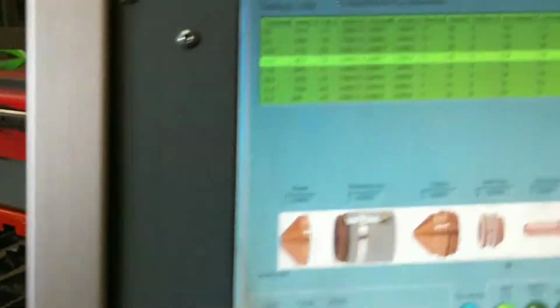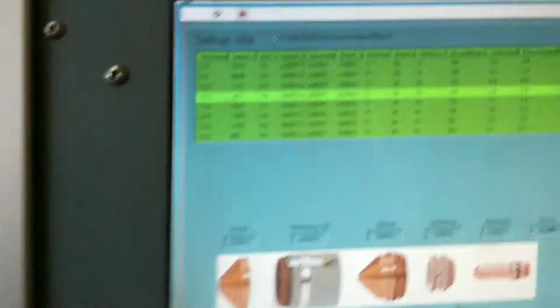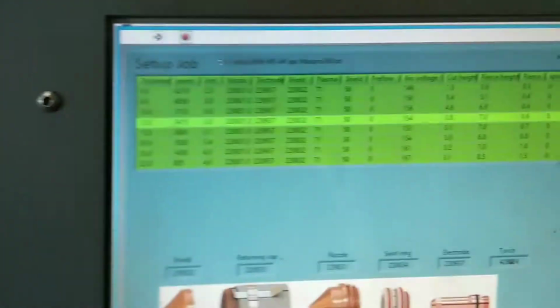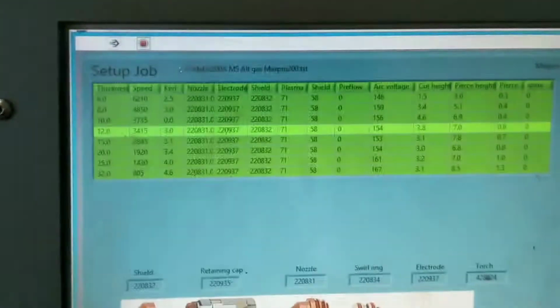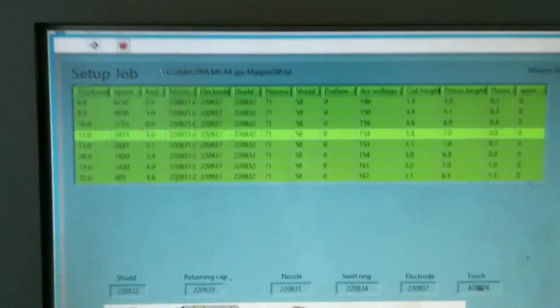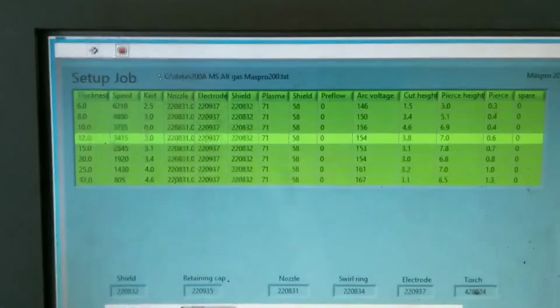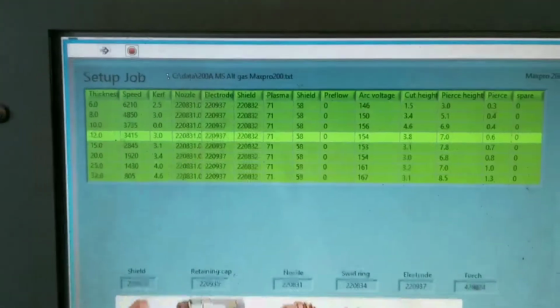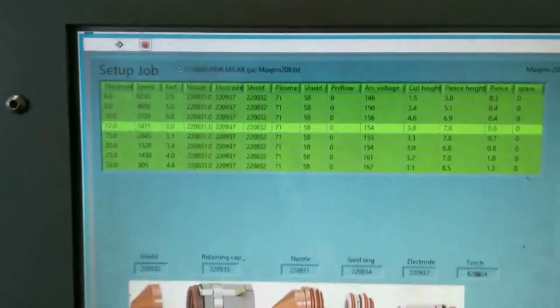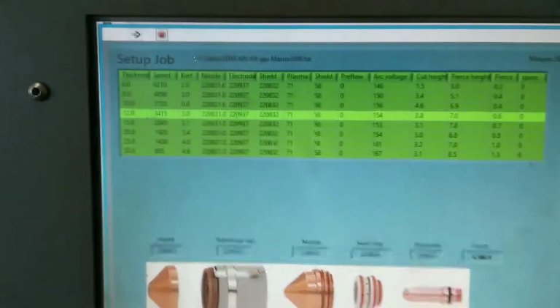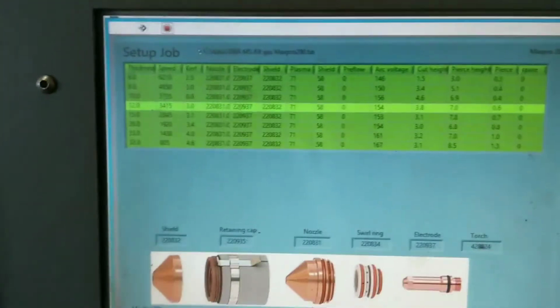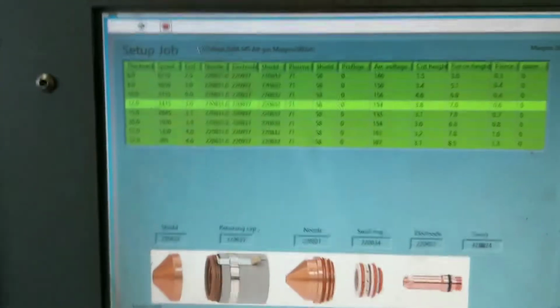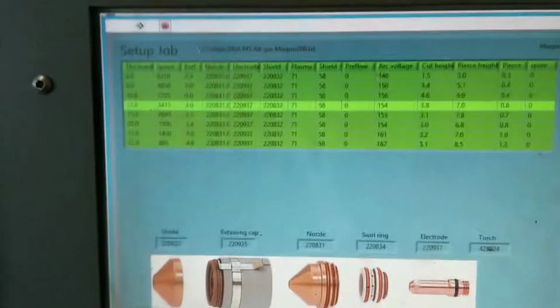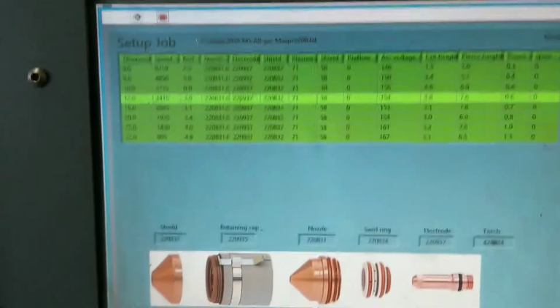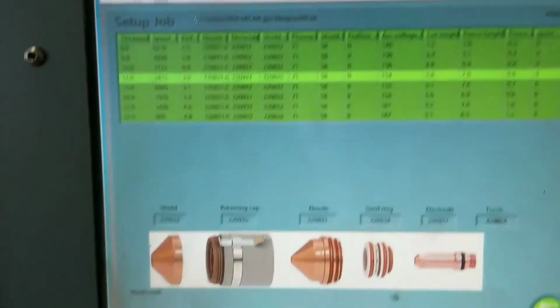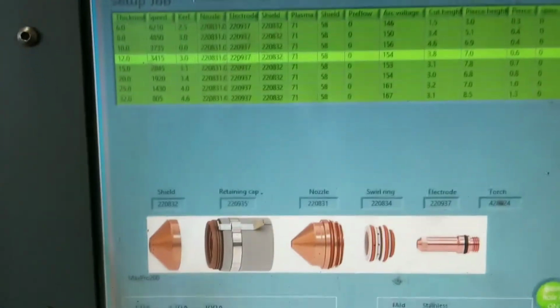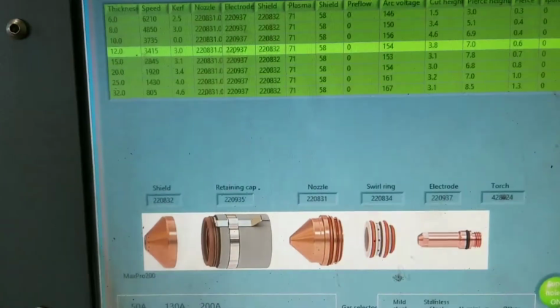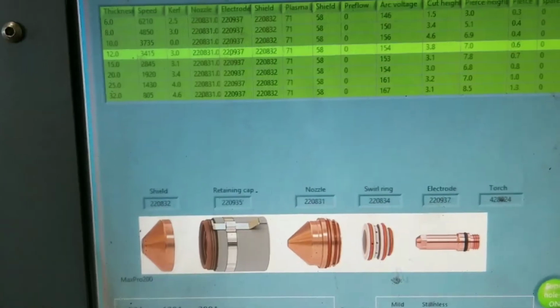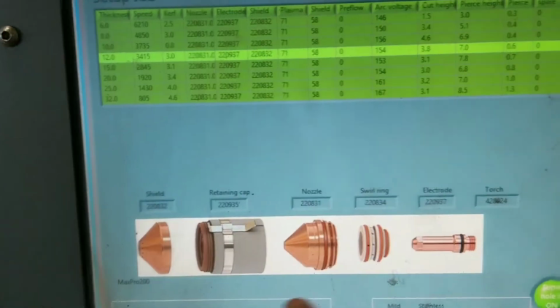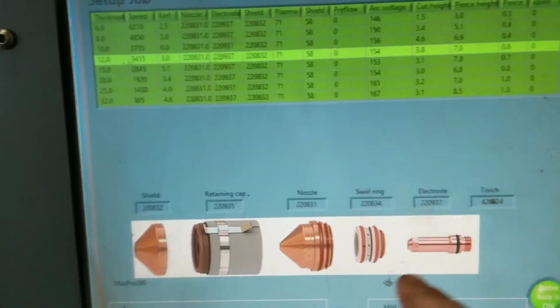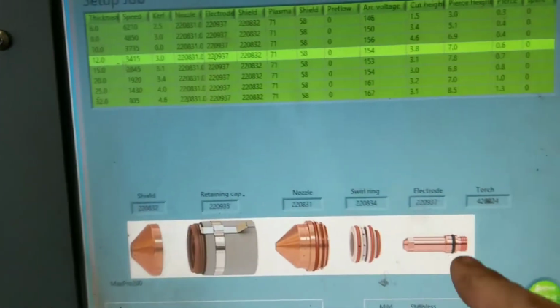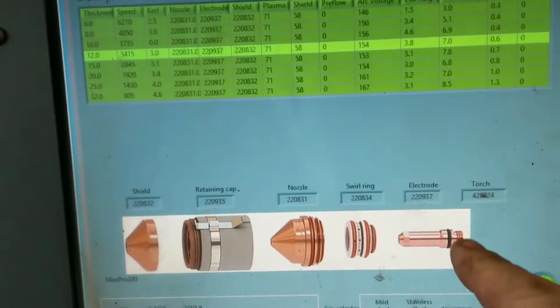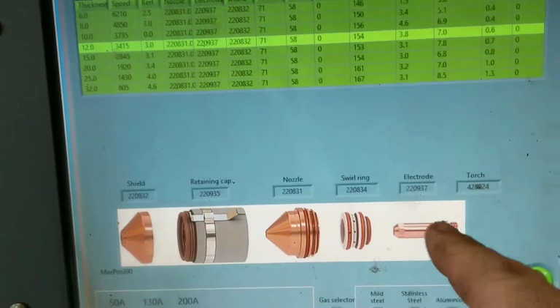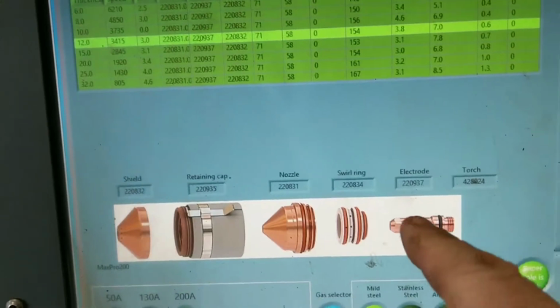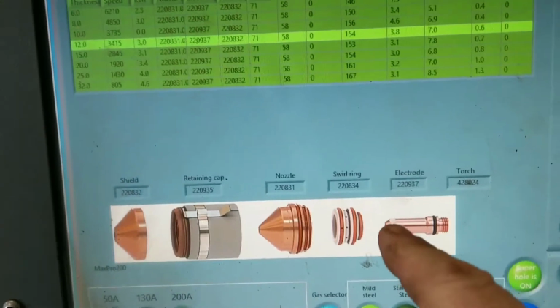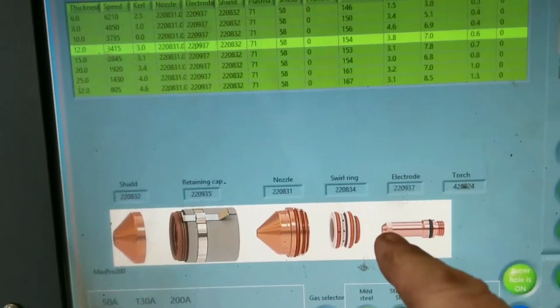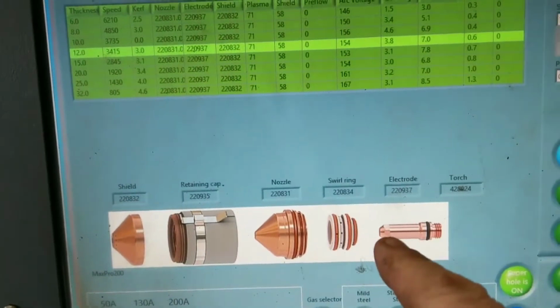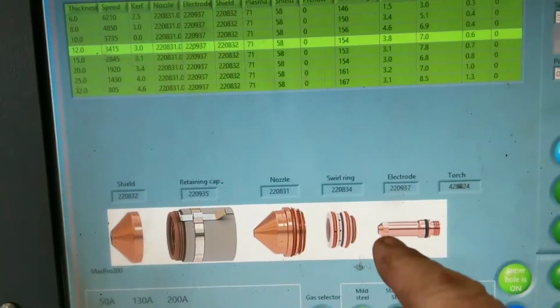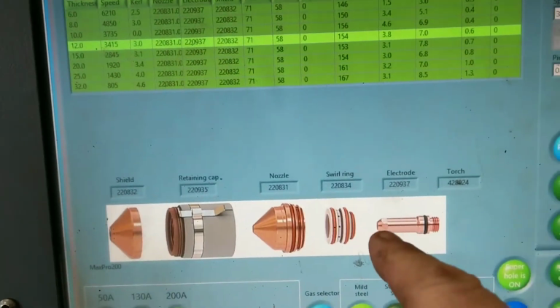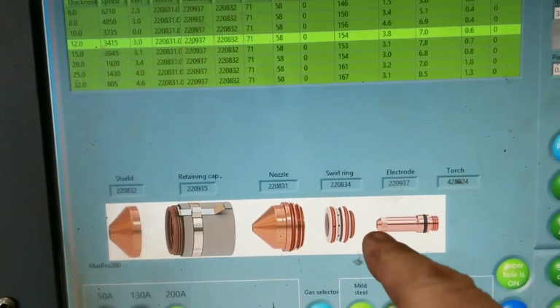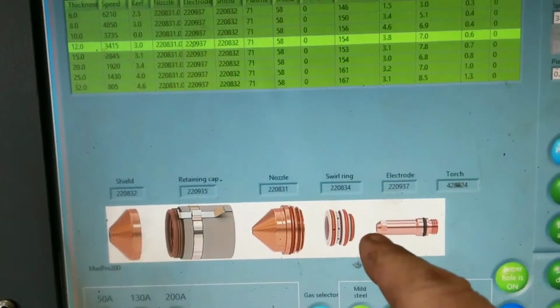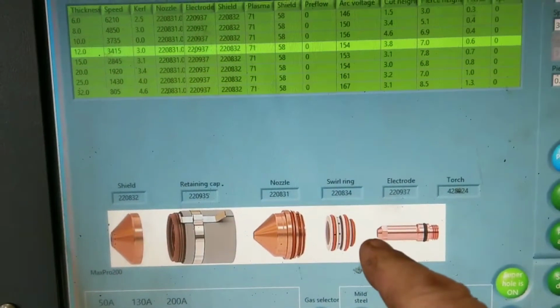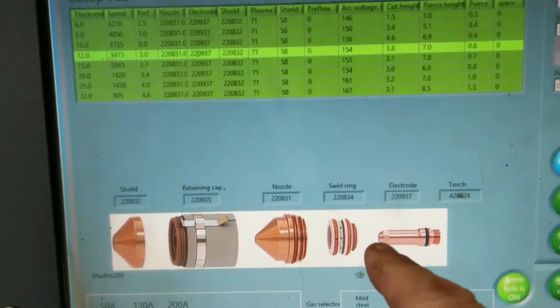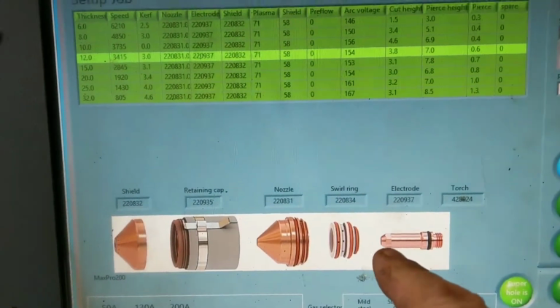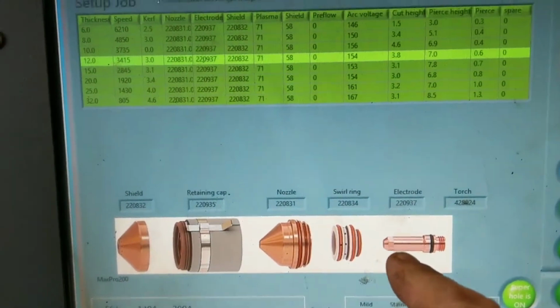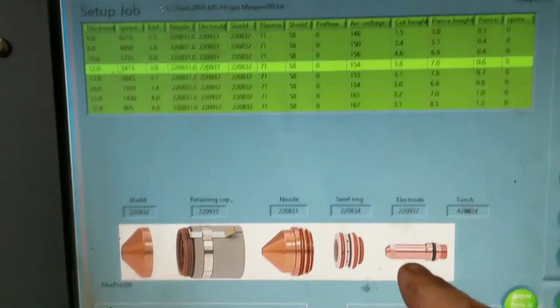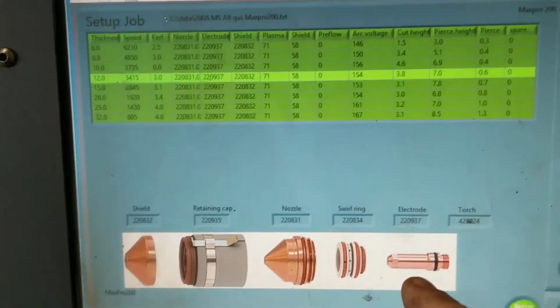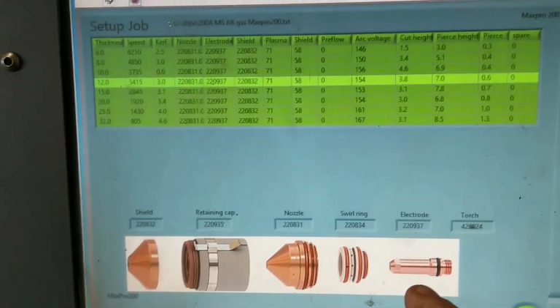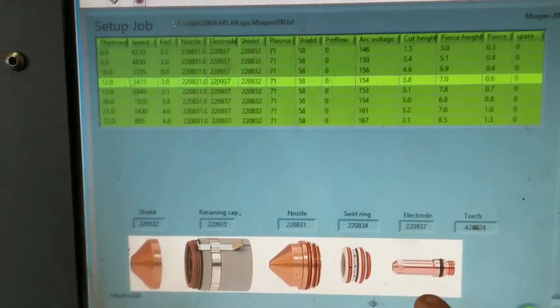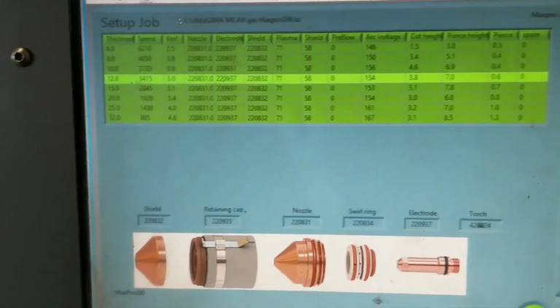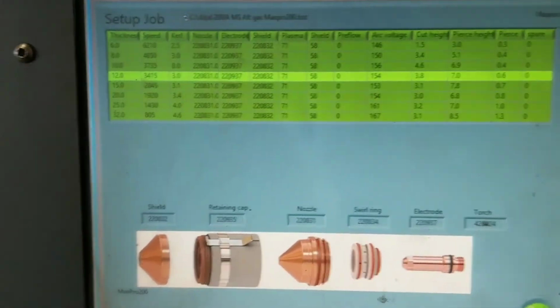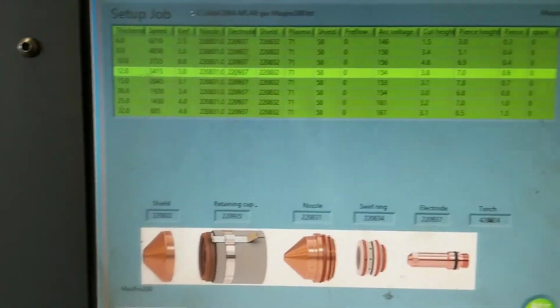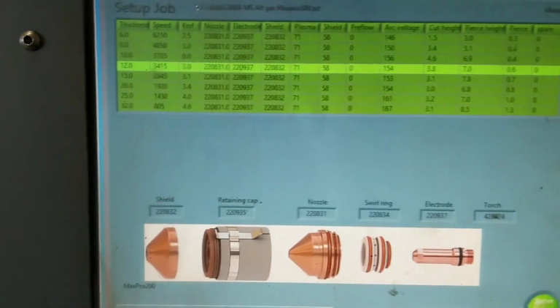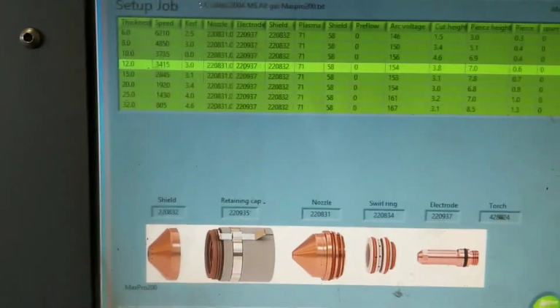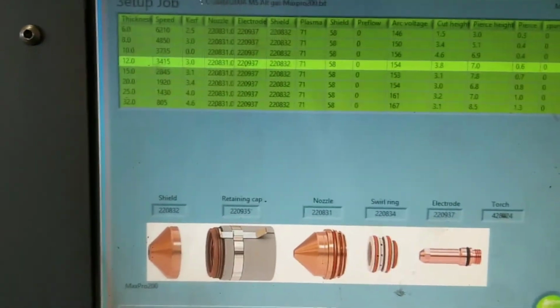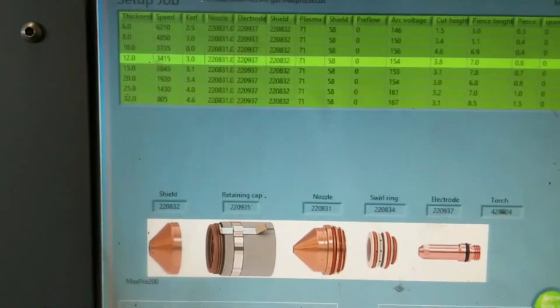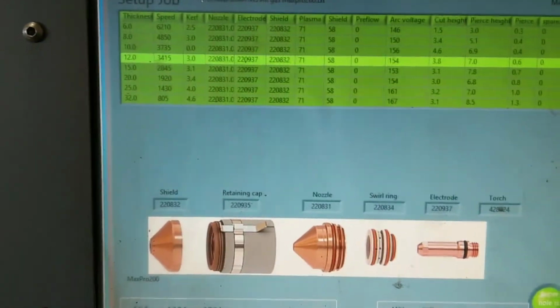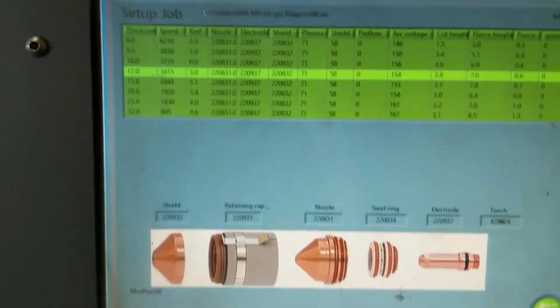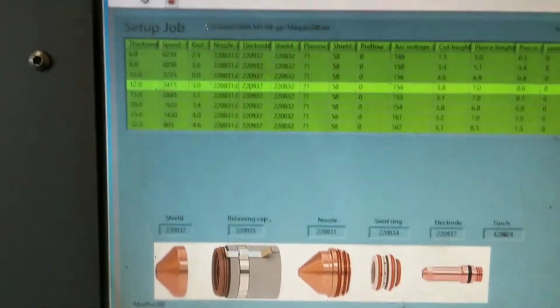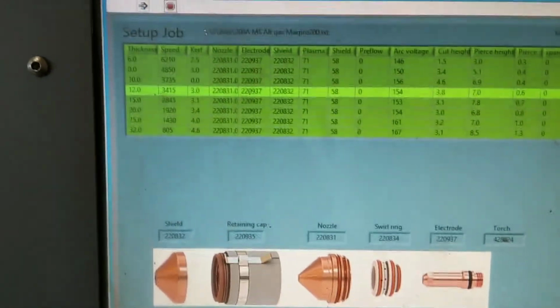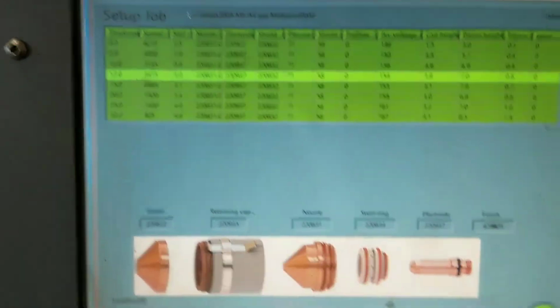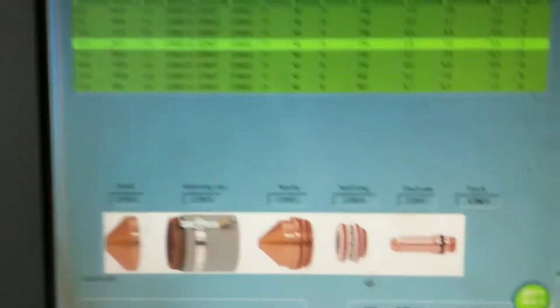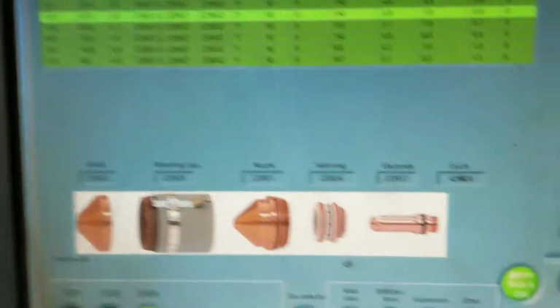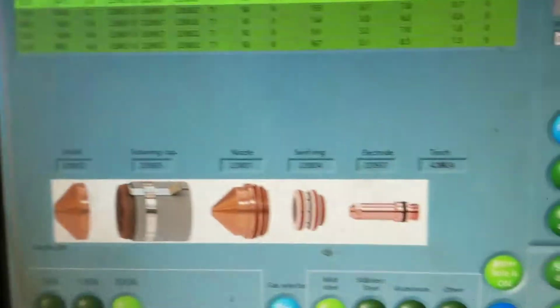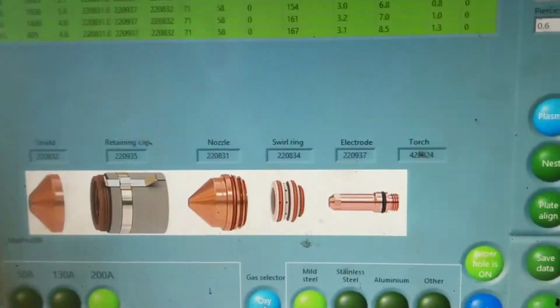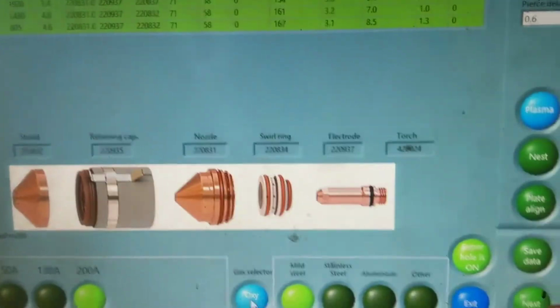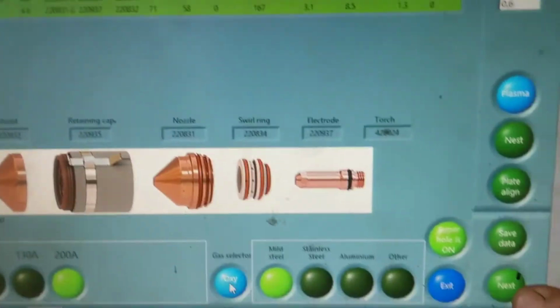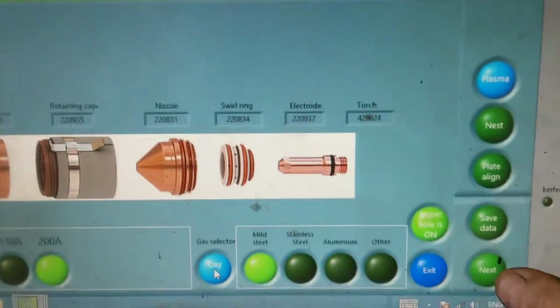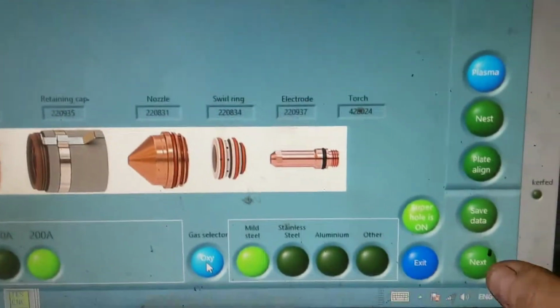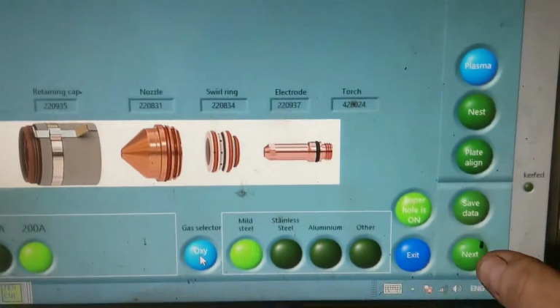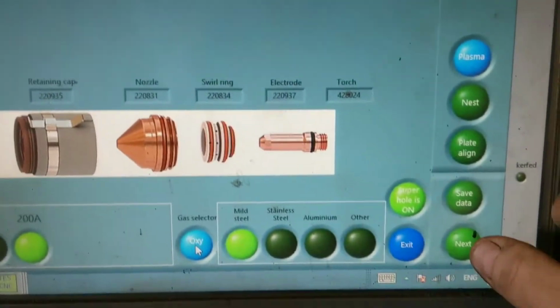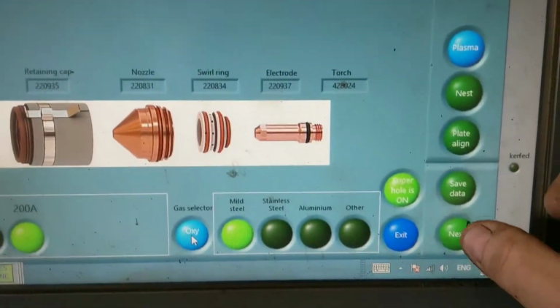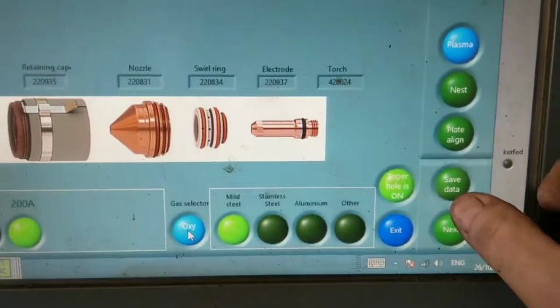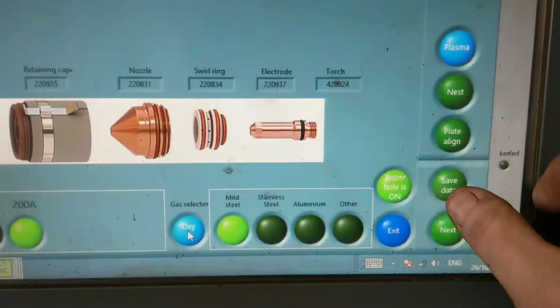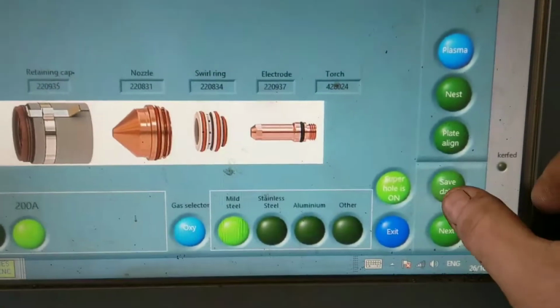Okay, so this shows you the parts — the consumables you need — which are already in. So we're going to press next.